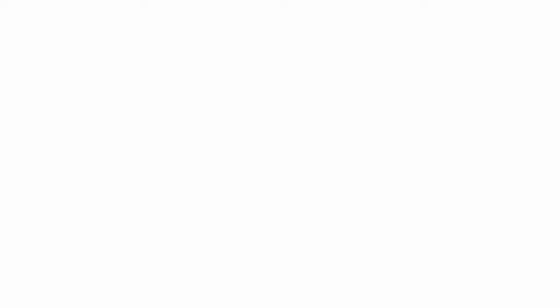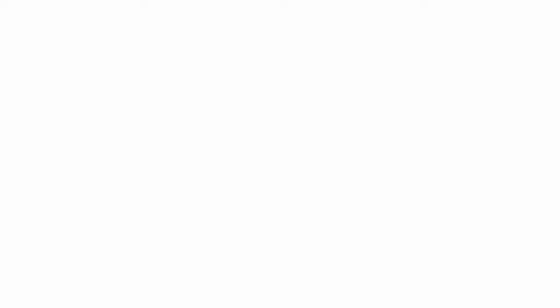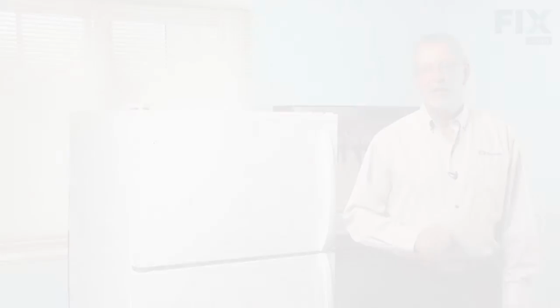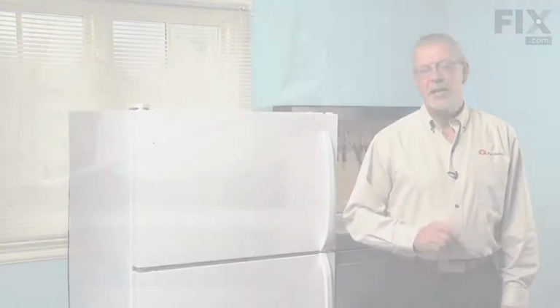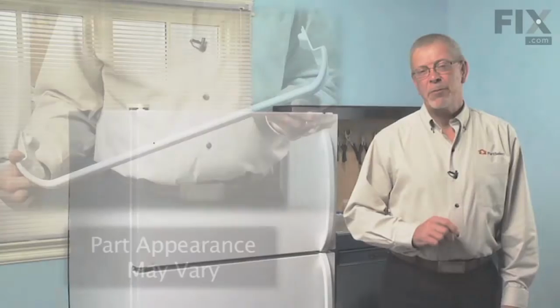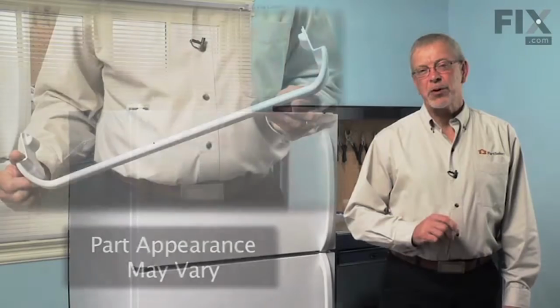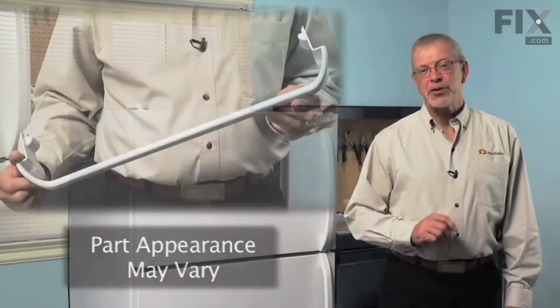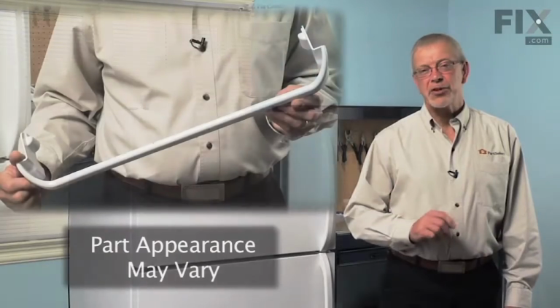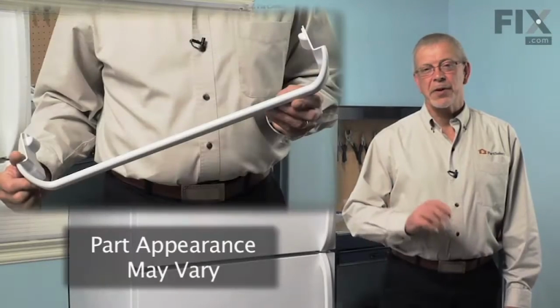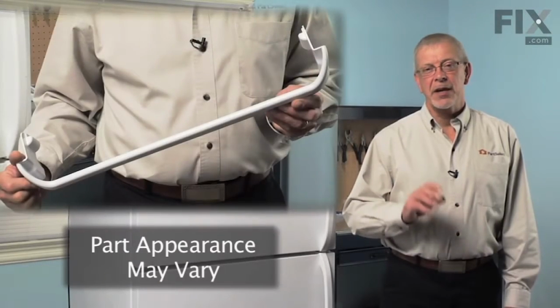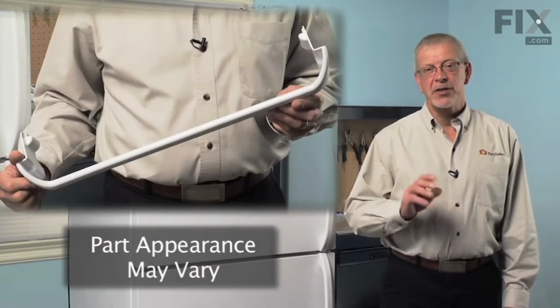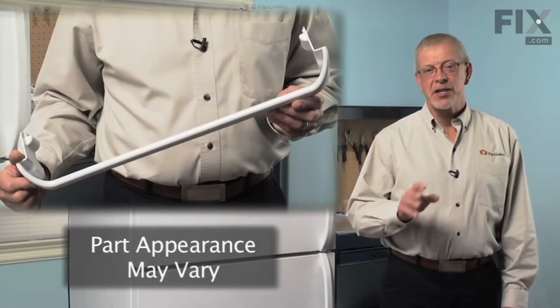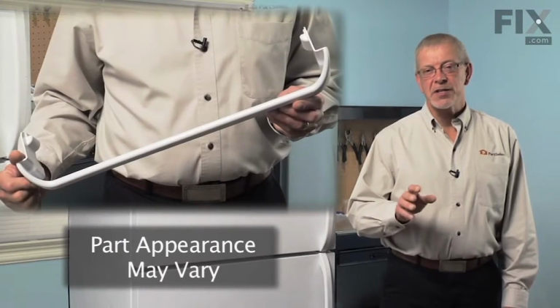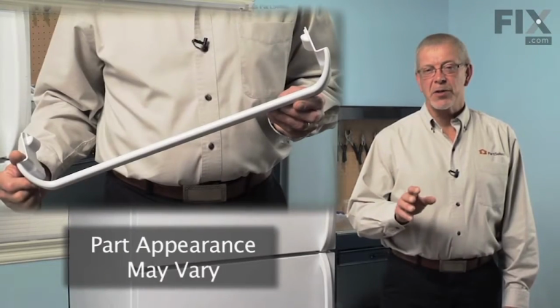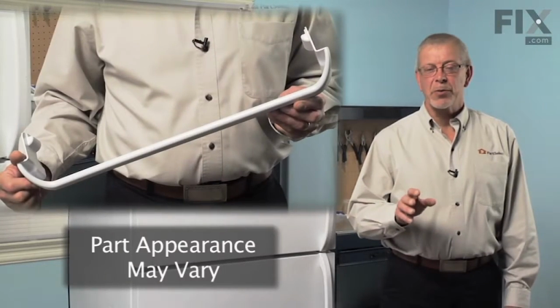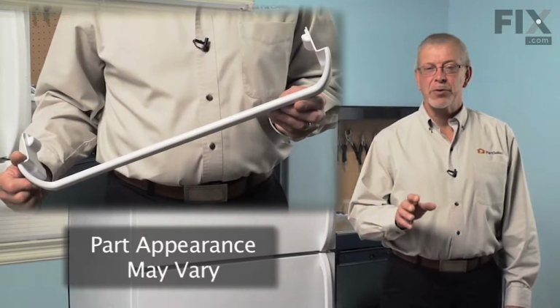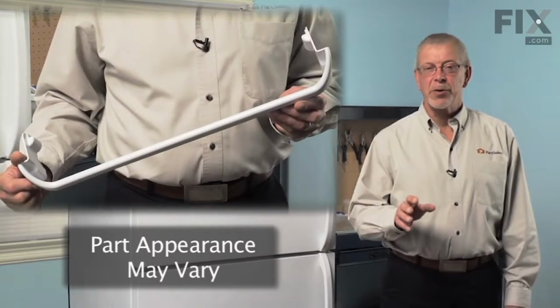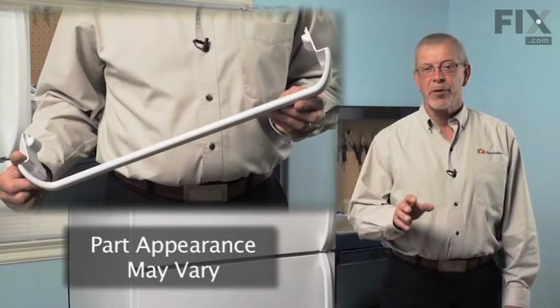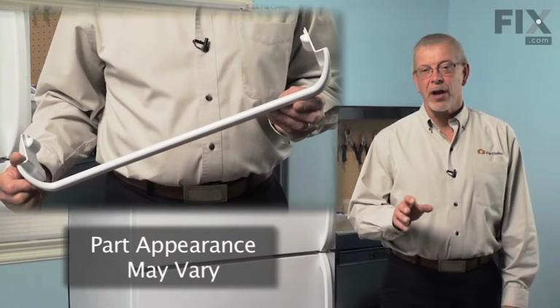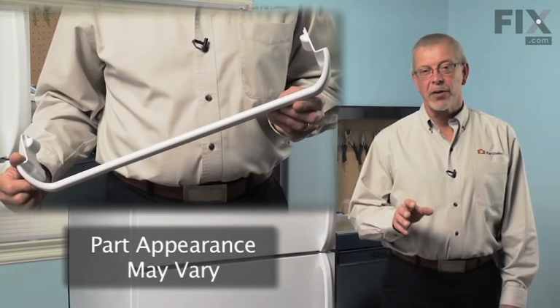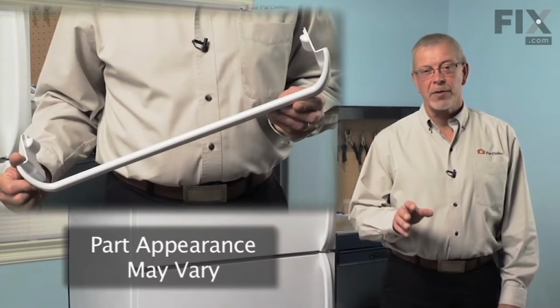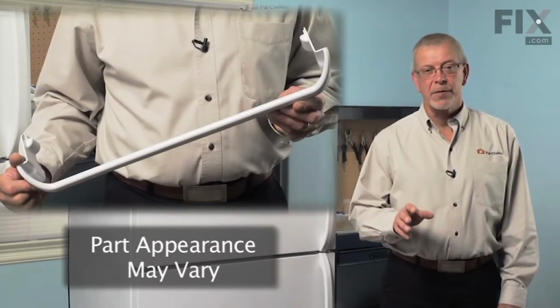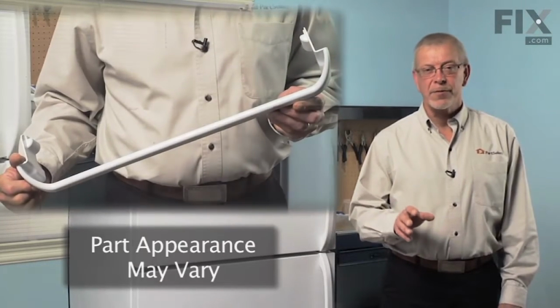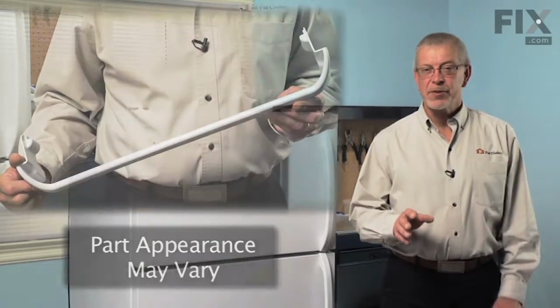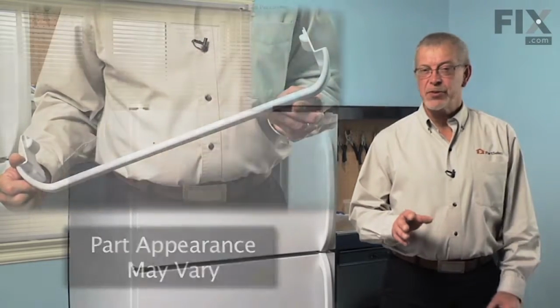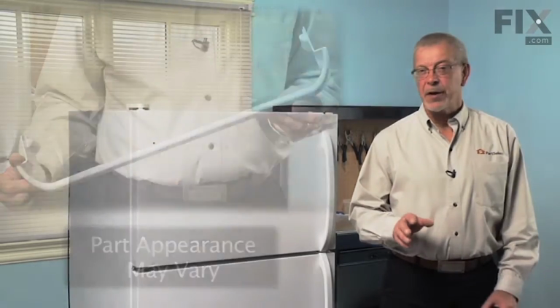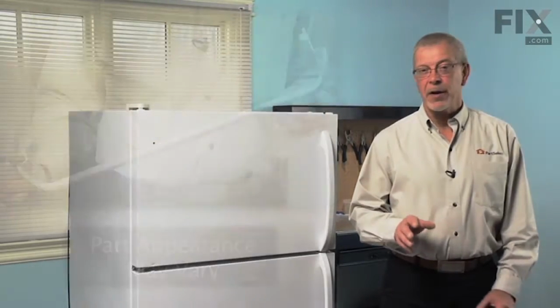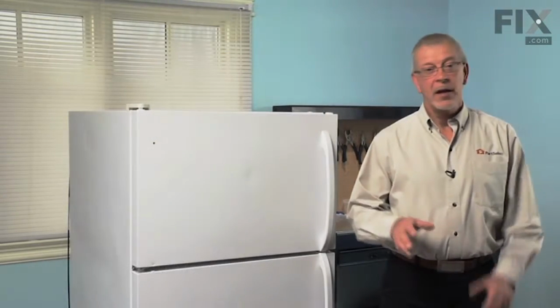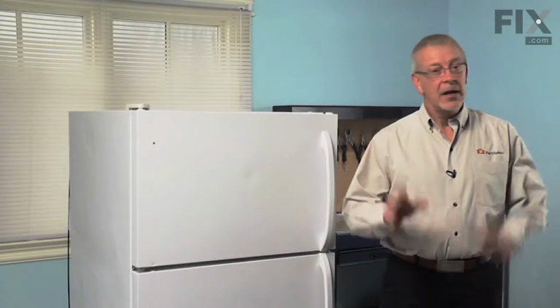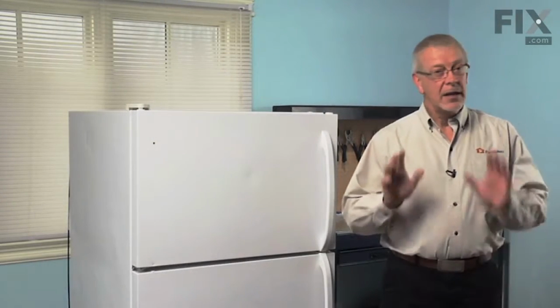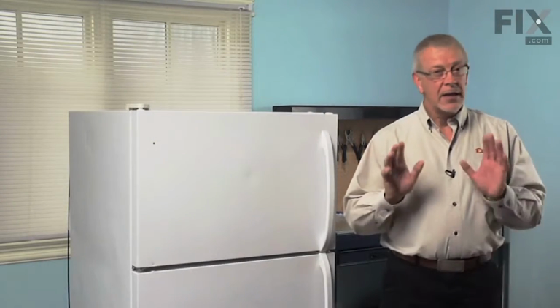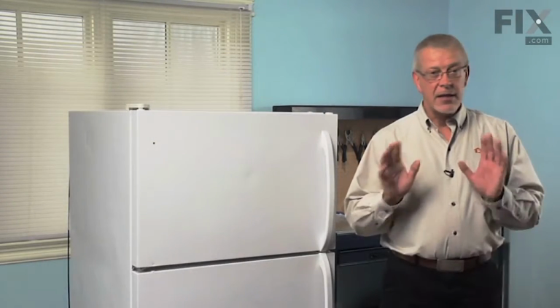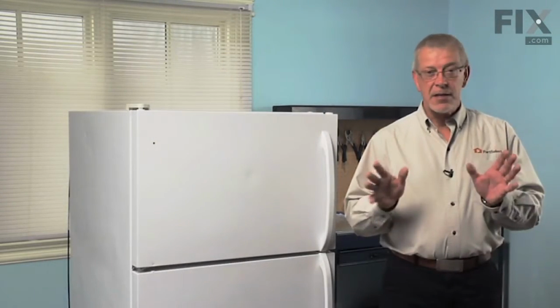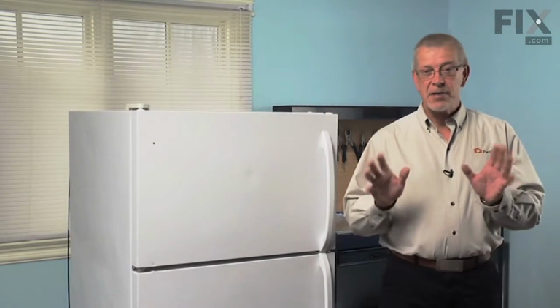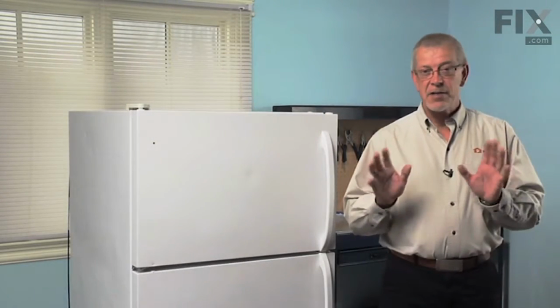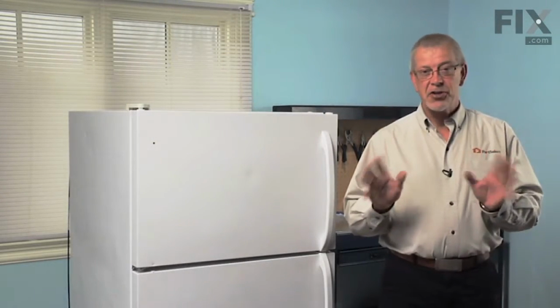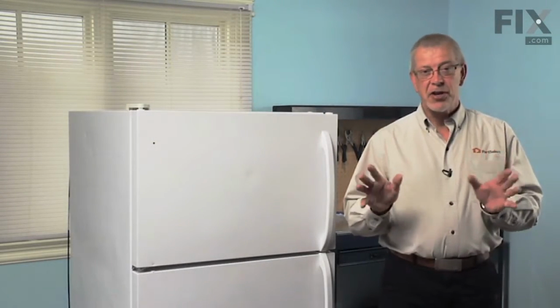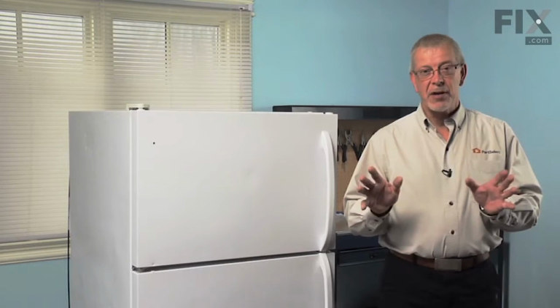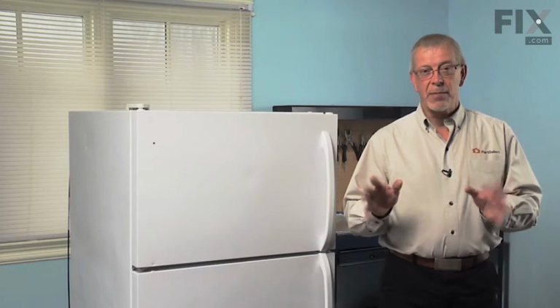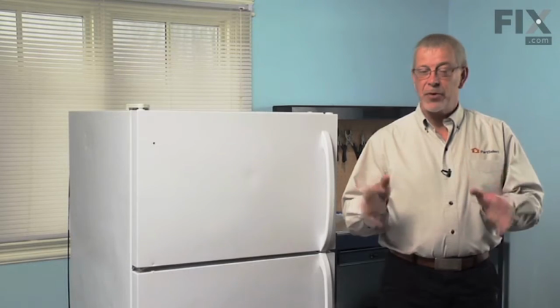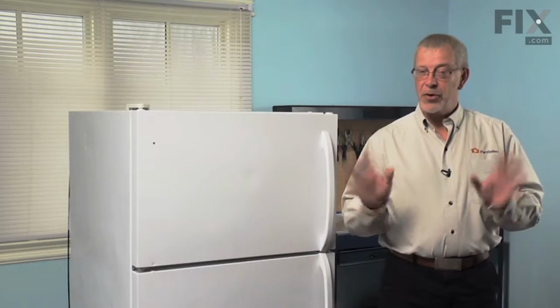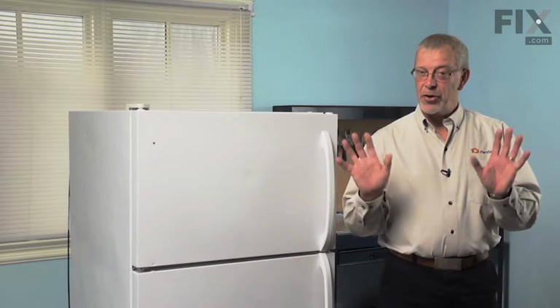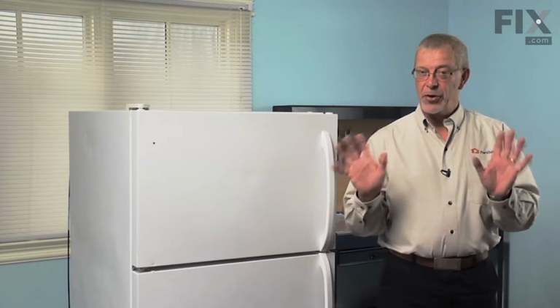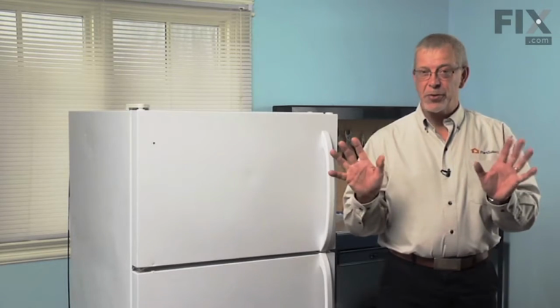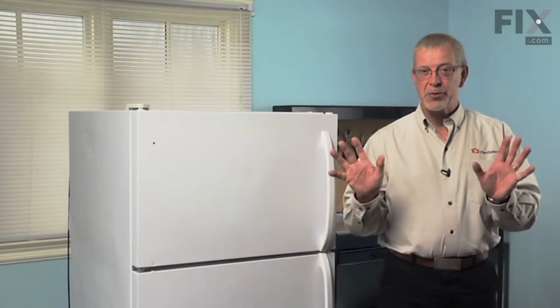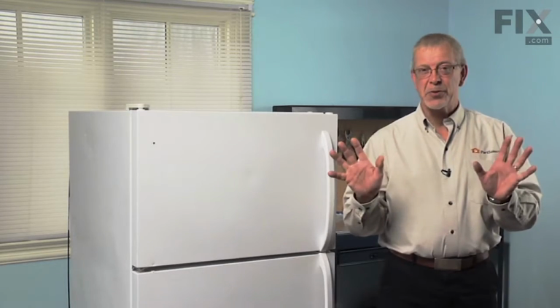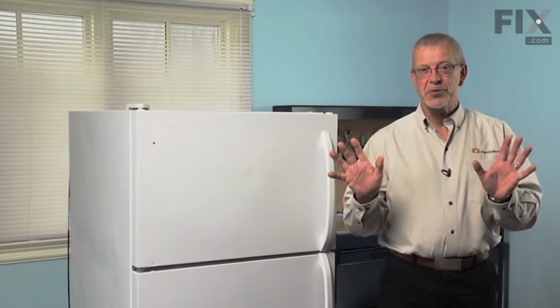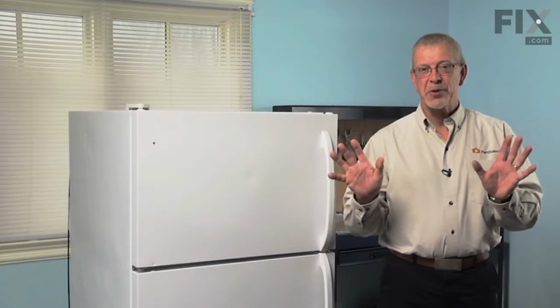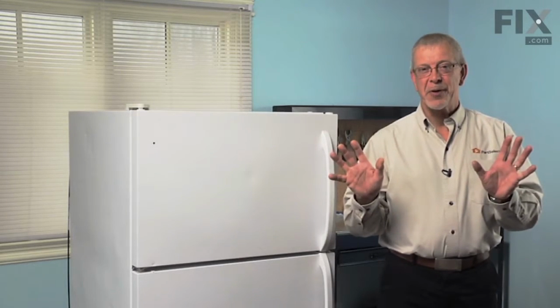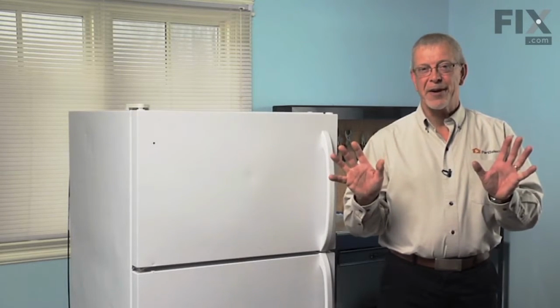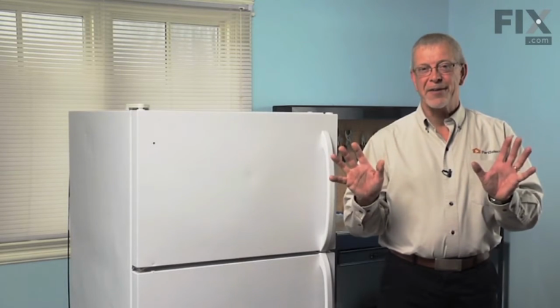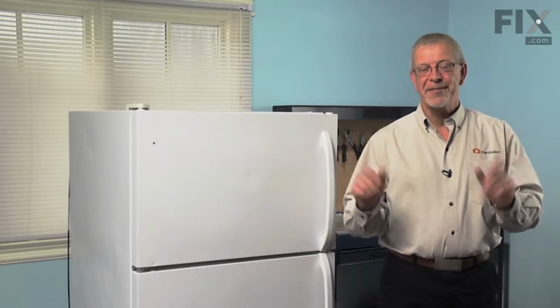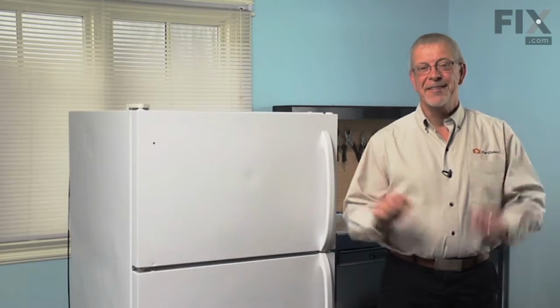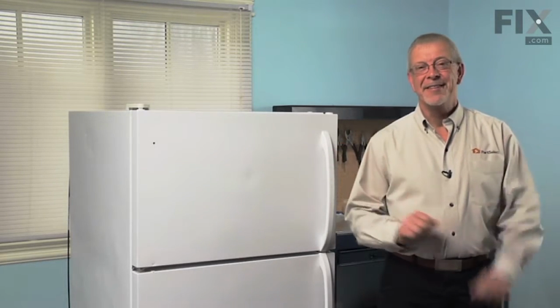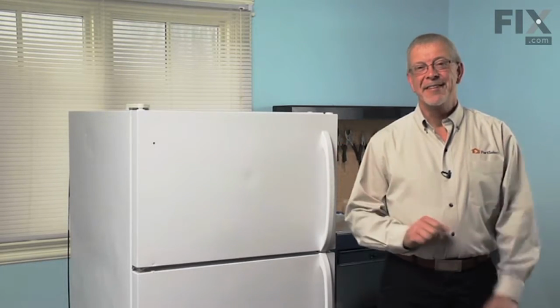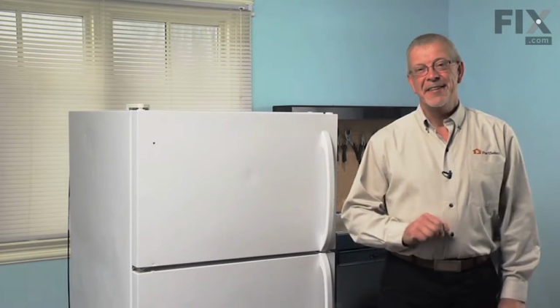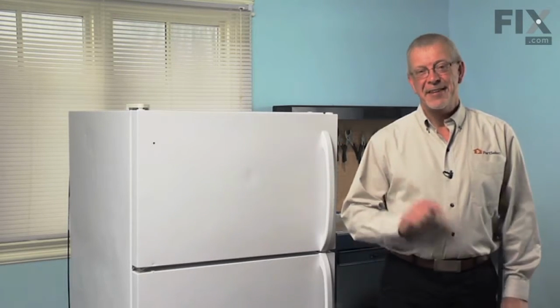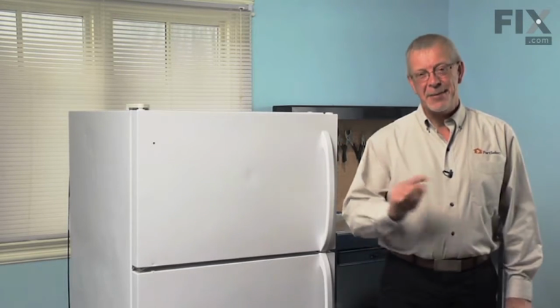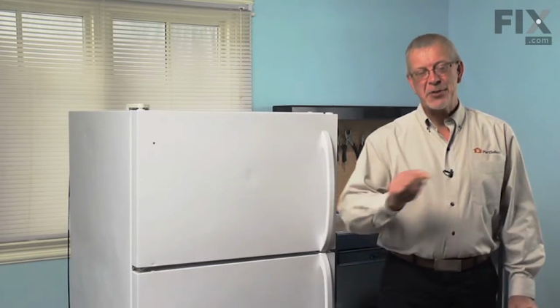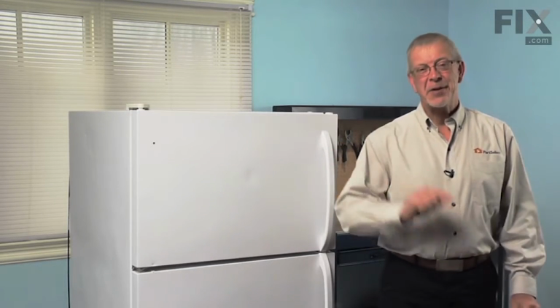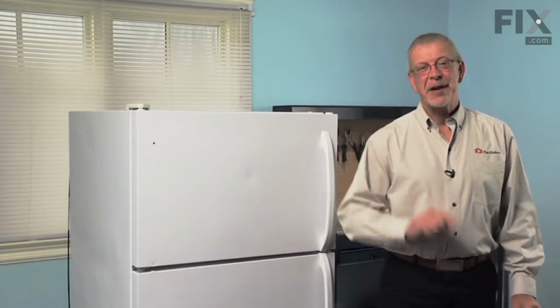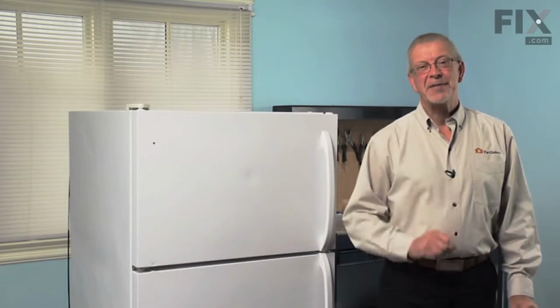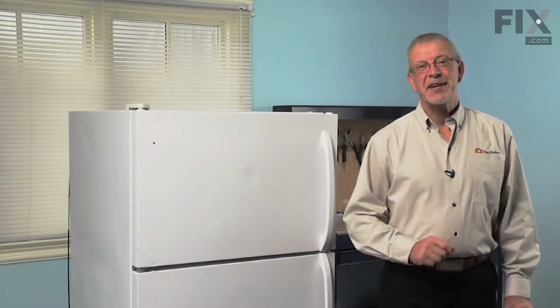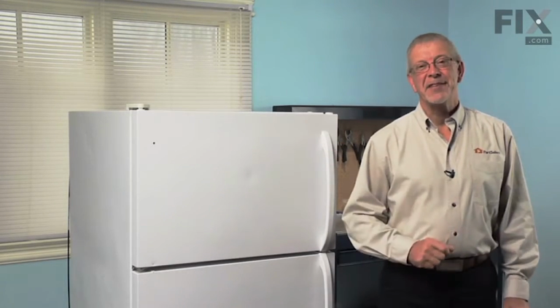Today we're going to show you how to change the lower door rack on your refrigerator. Easy job, no tools required. Let me show you how it's done.